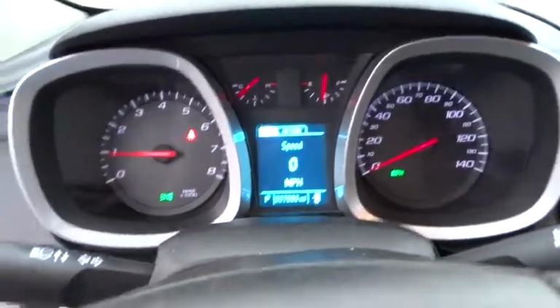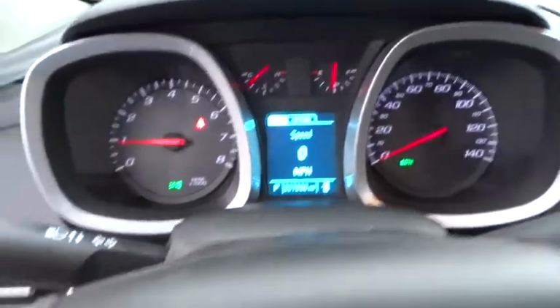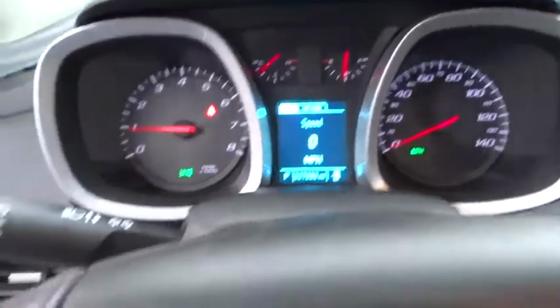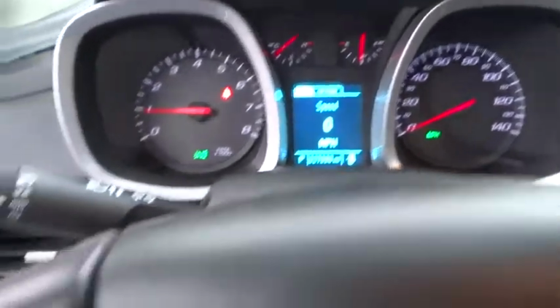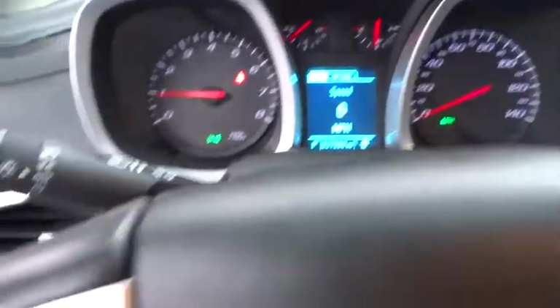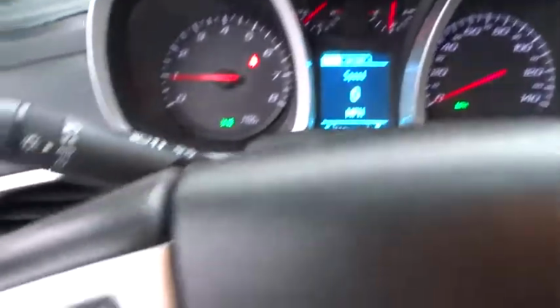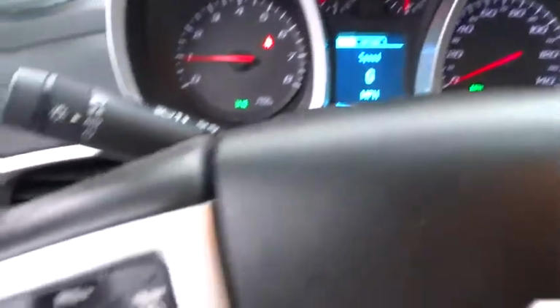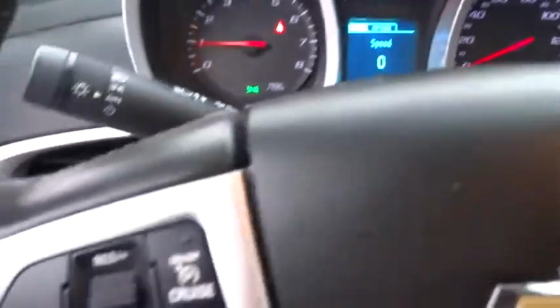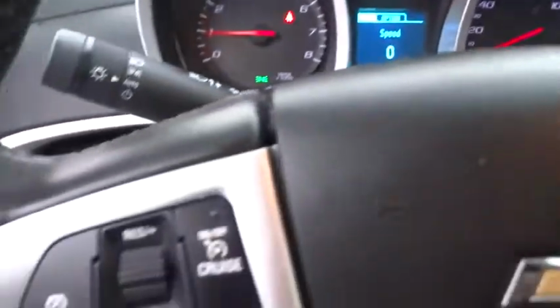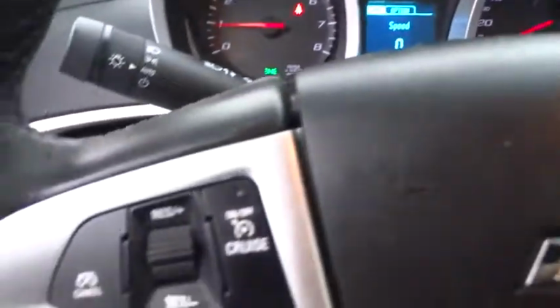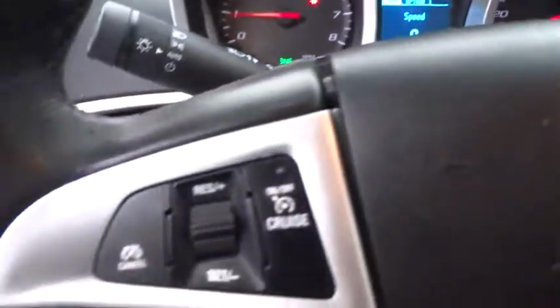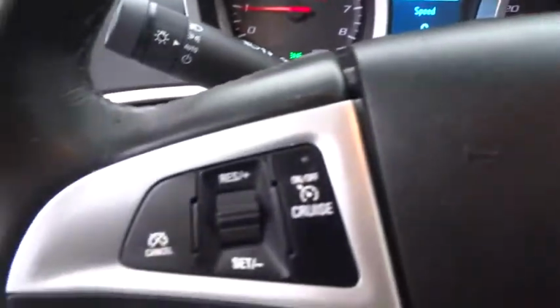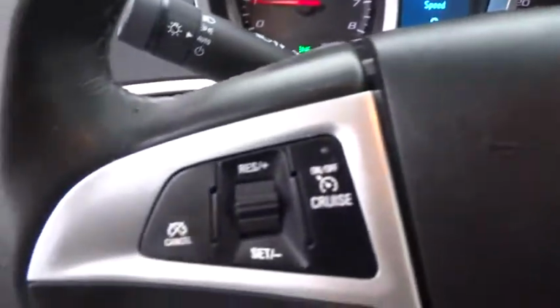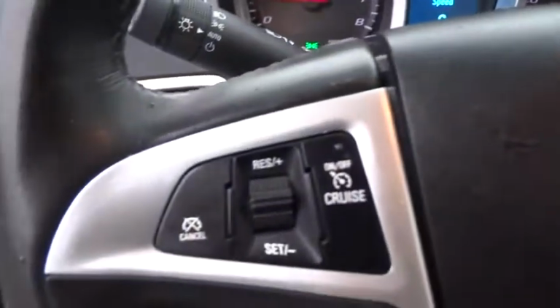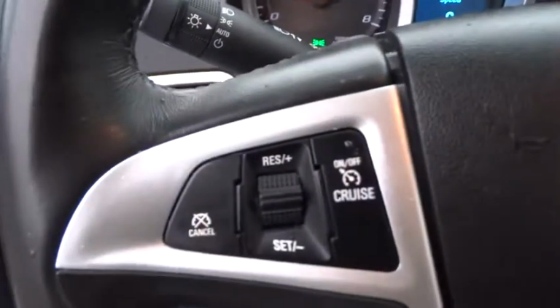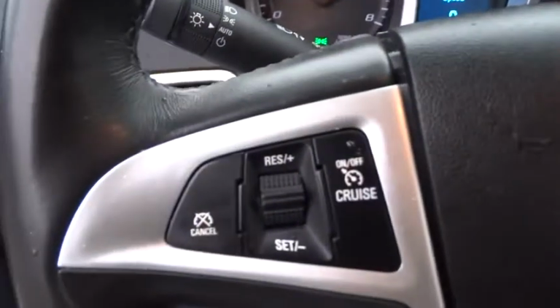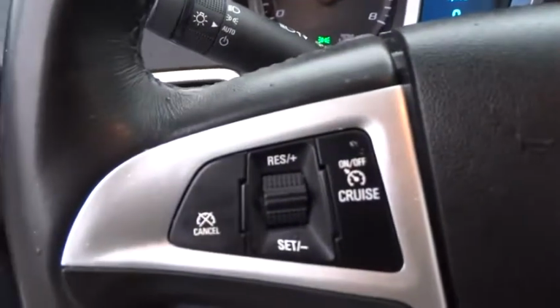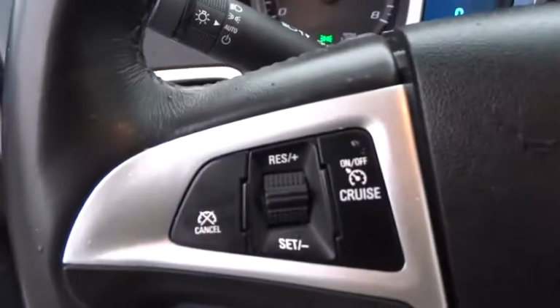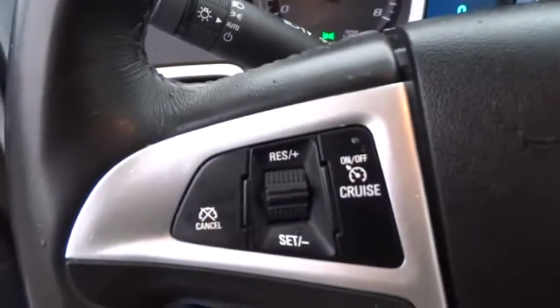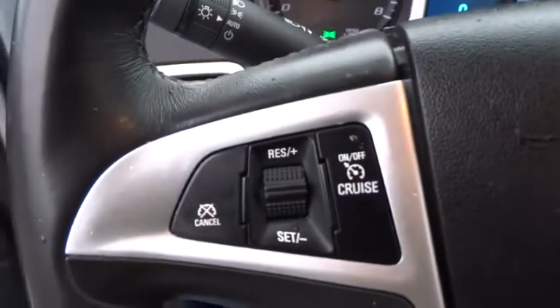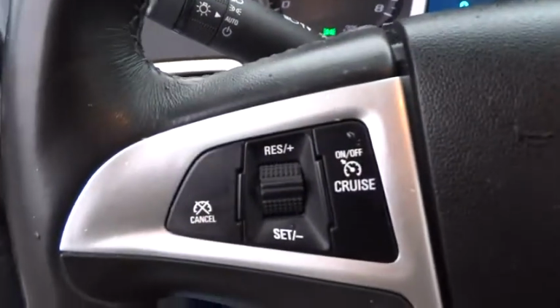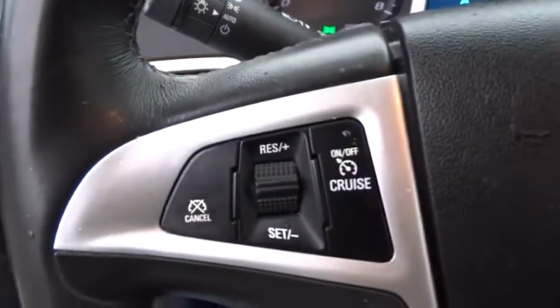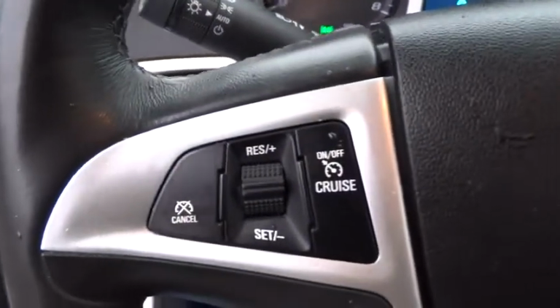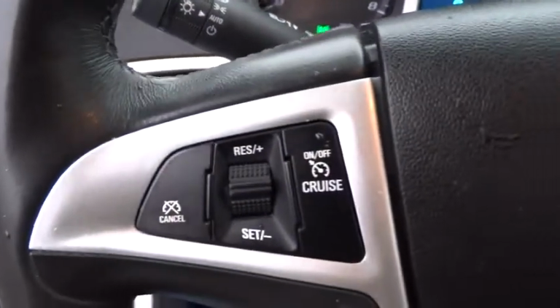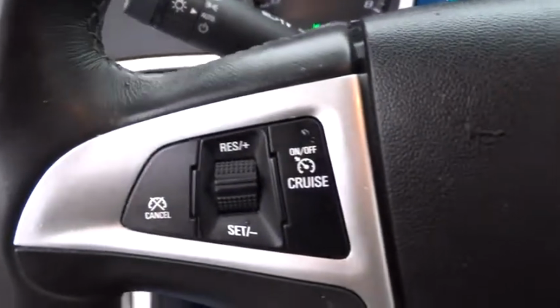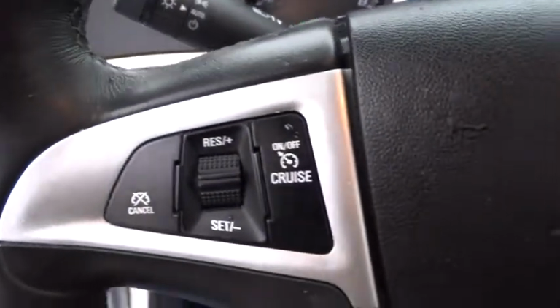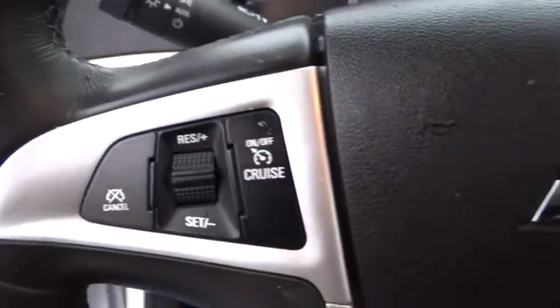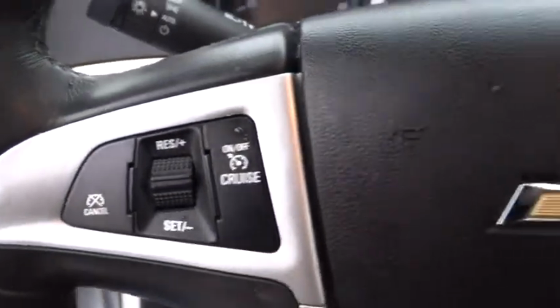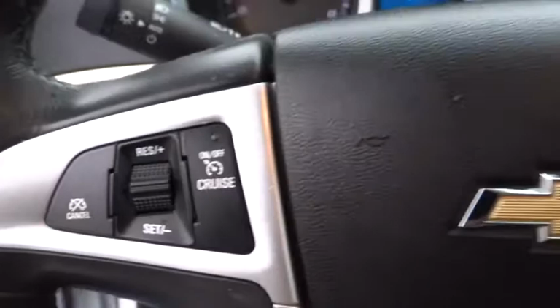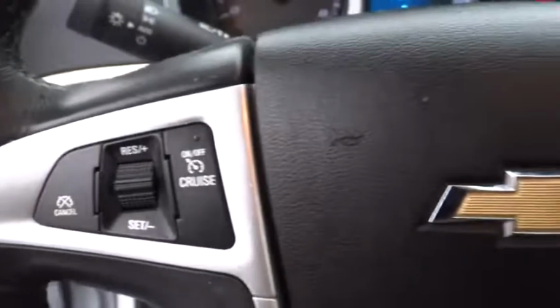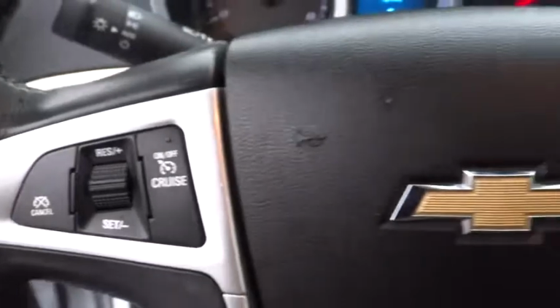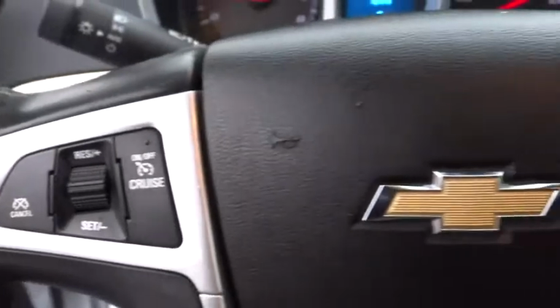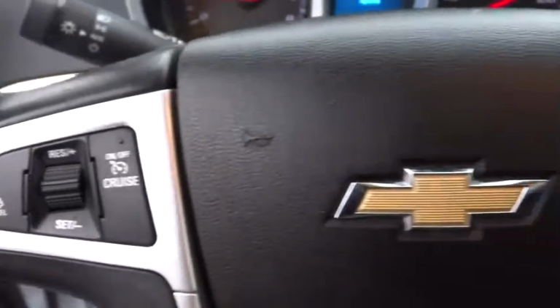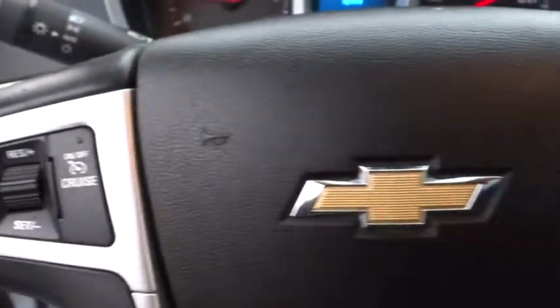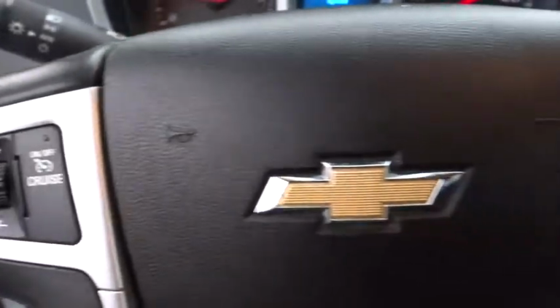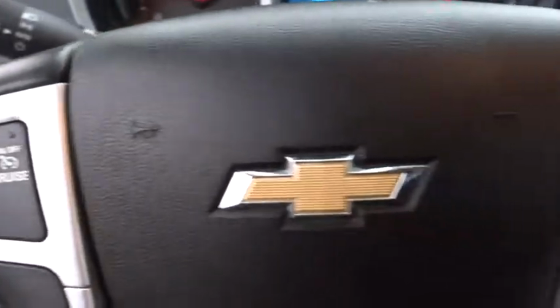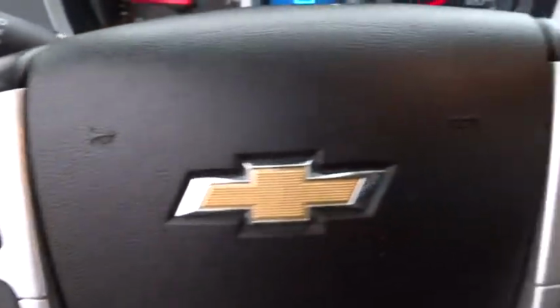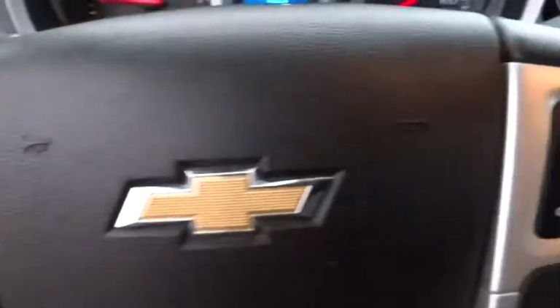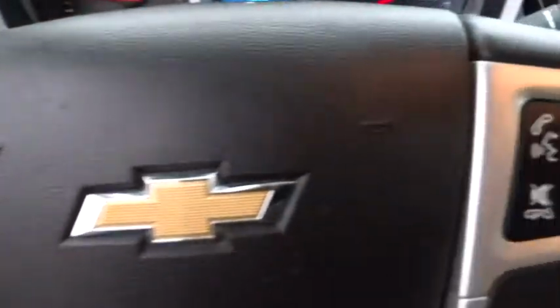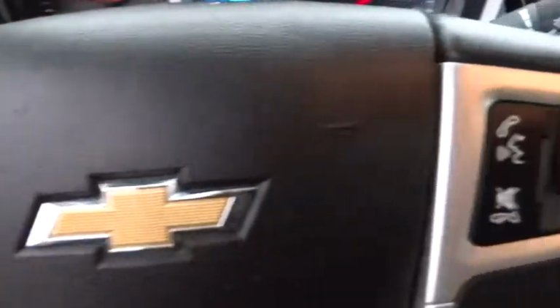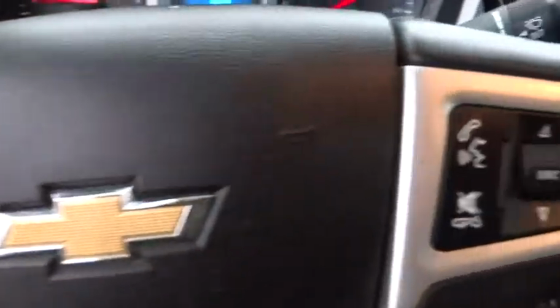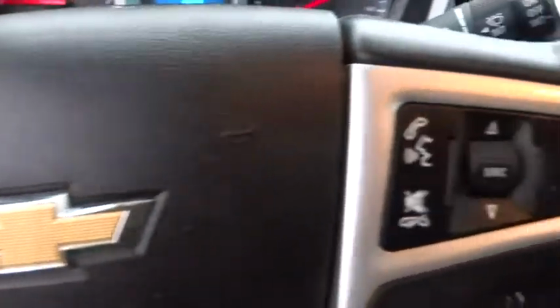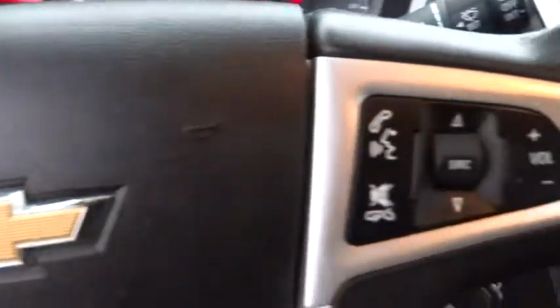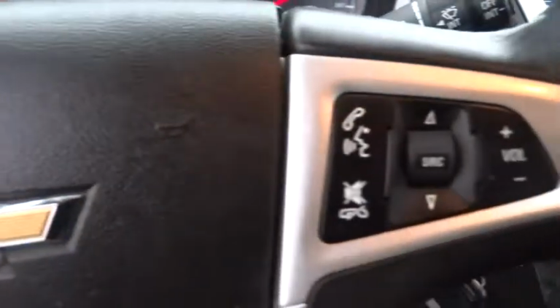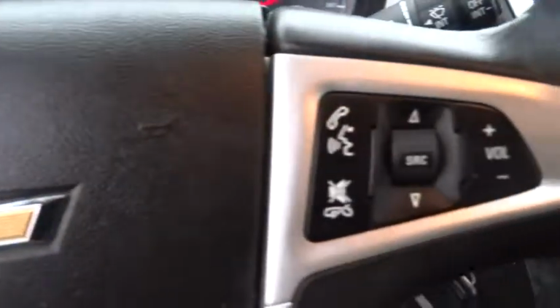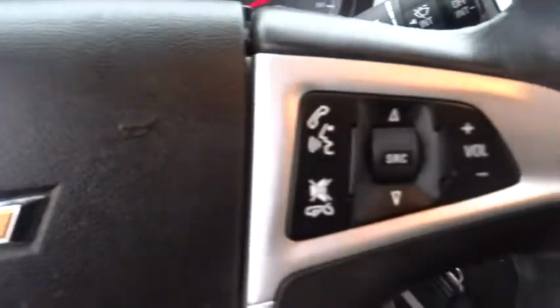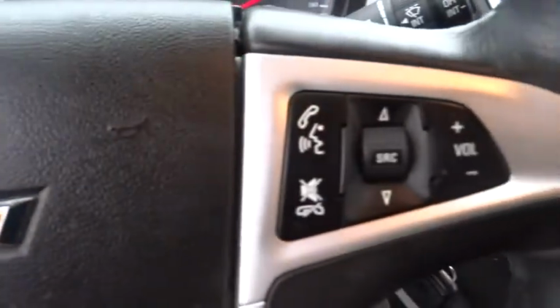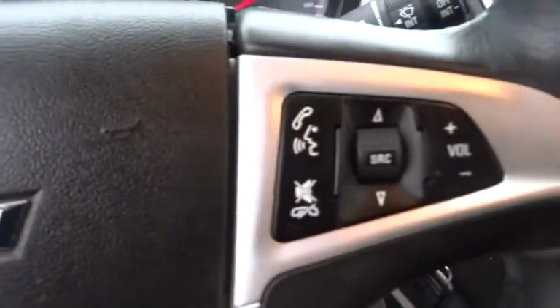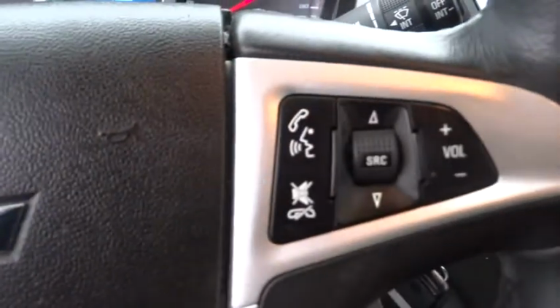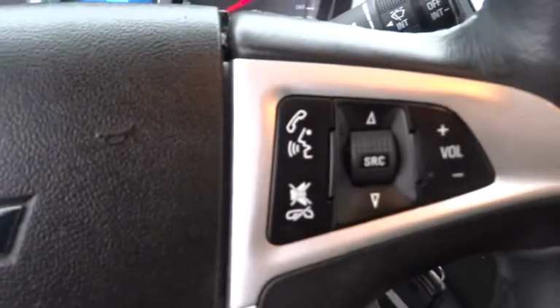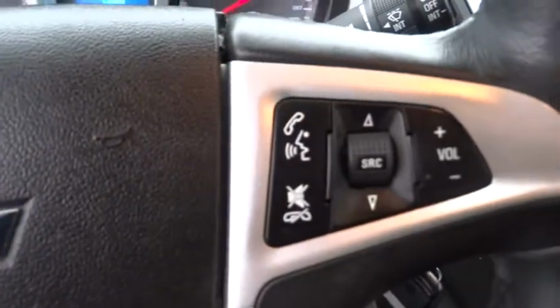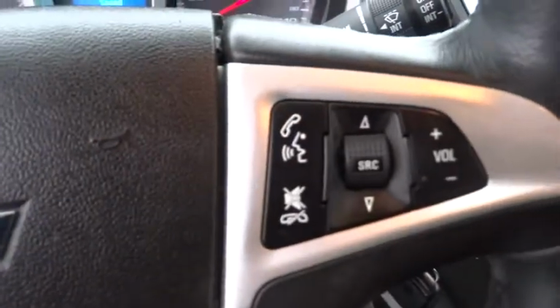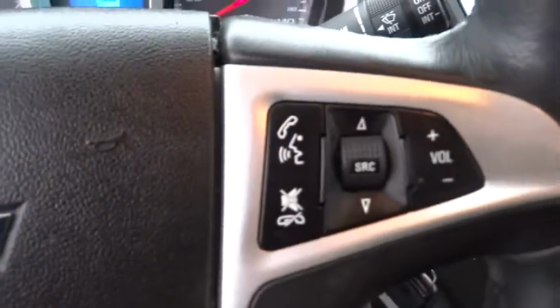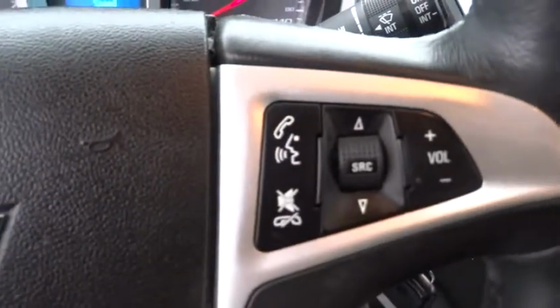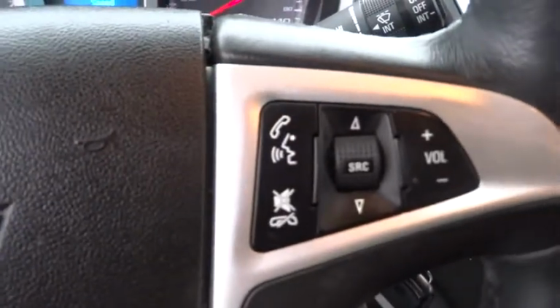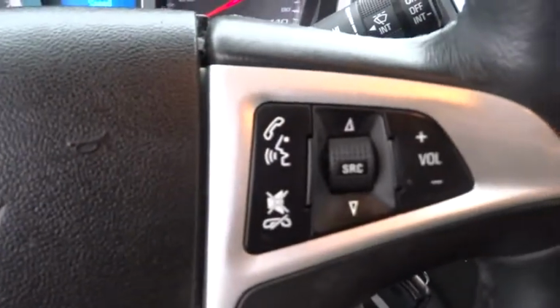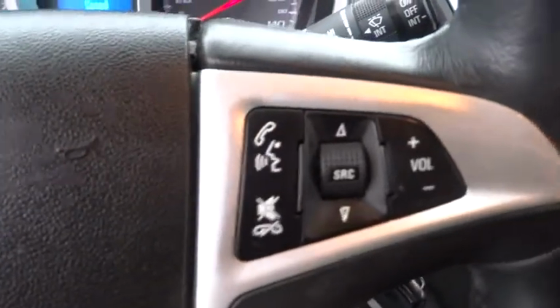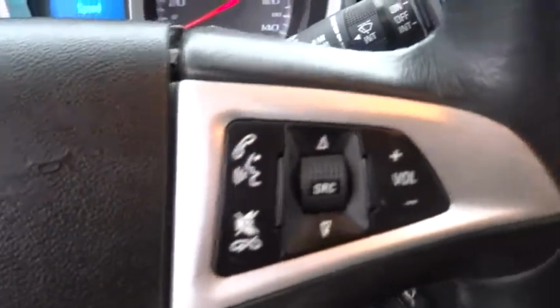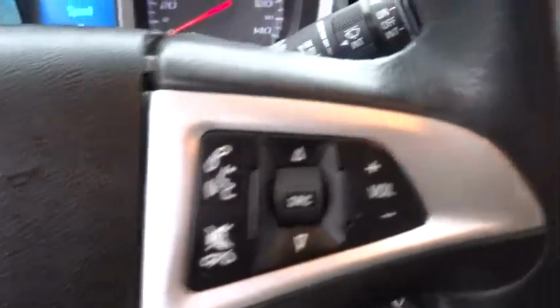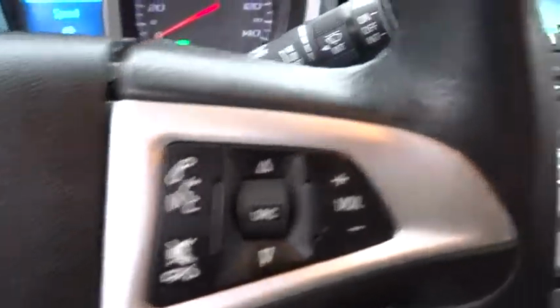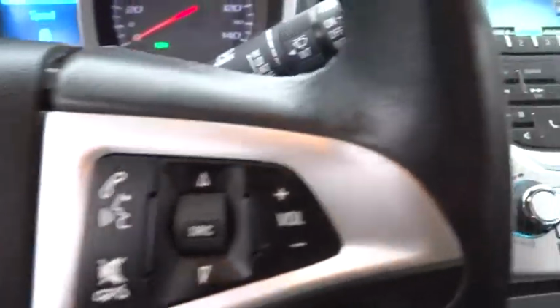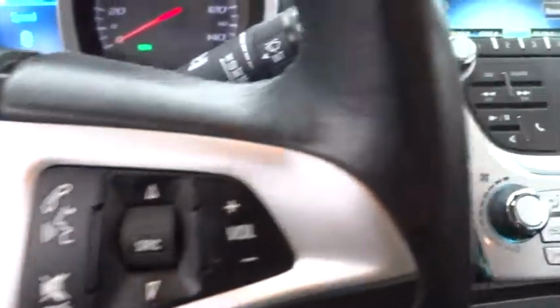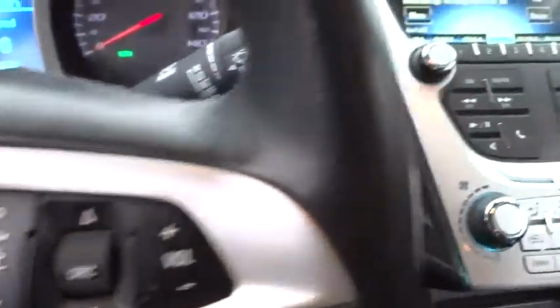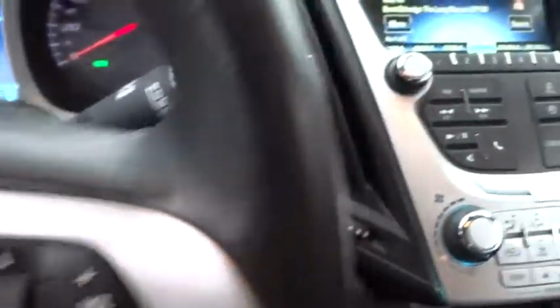Rear defrost, AM-FM stereo radio, front-wheel drive, power door locks, trip computer, CD player.